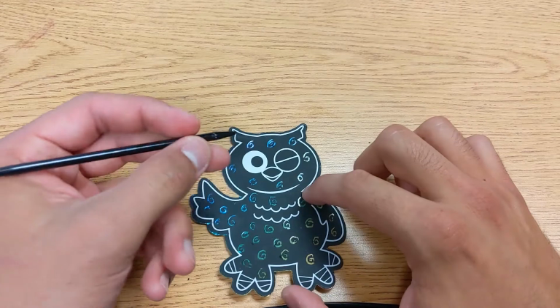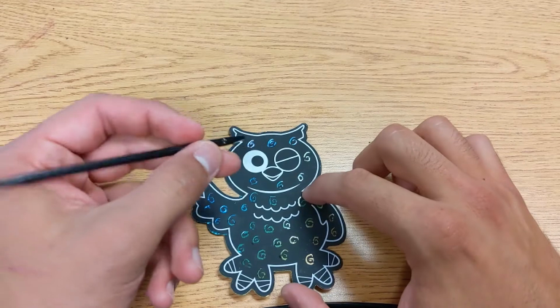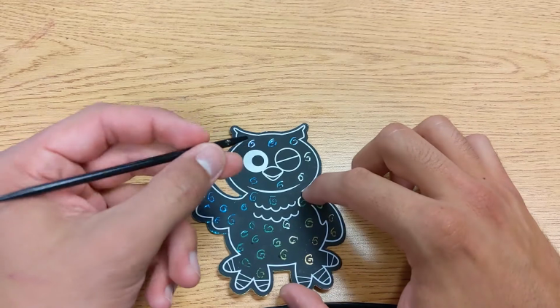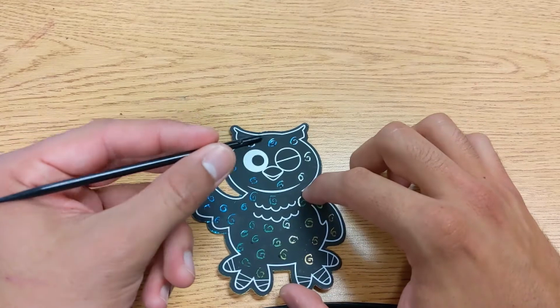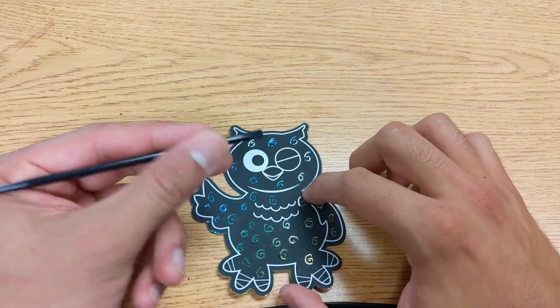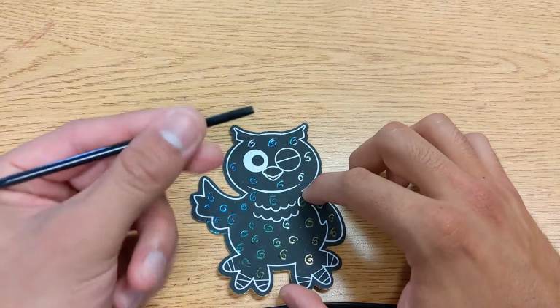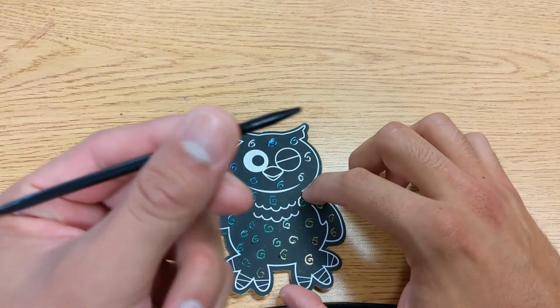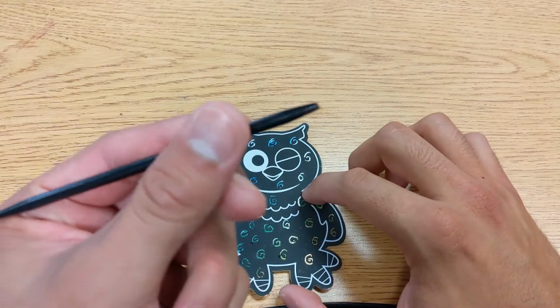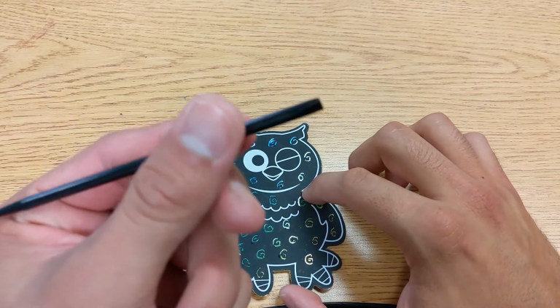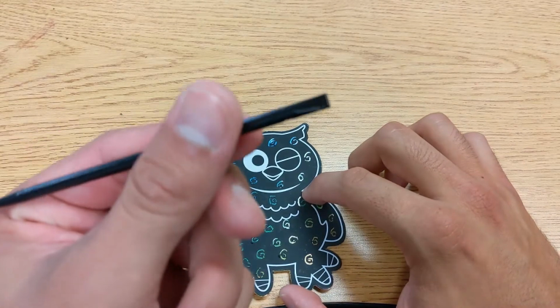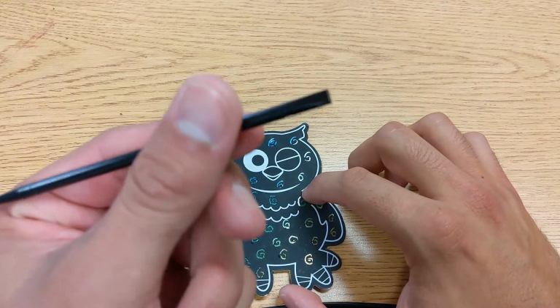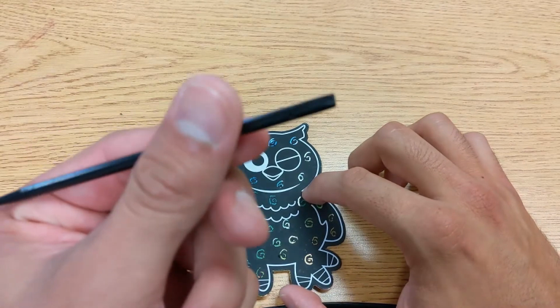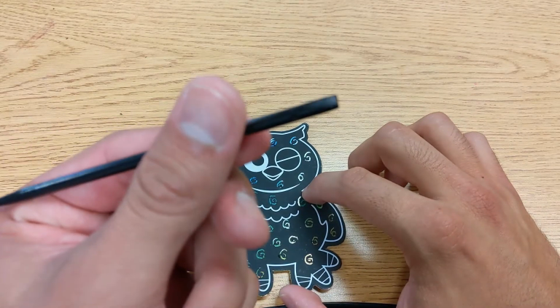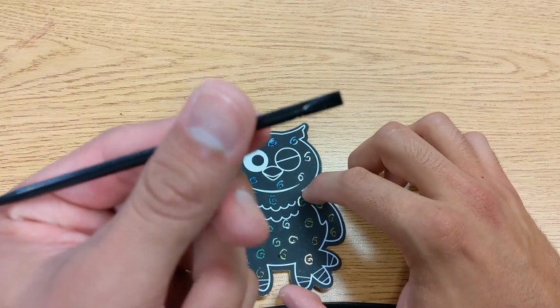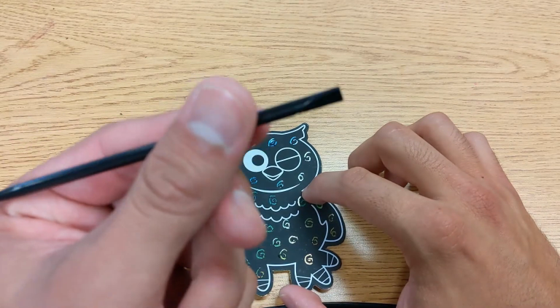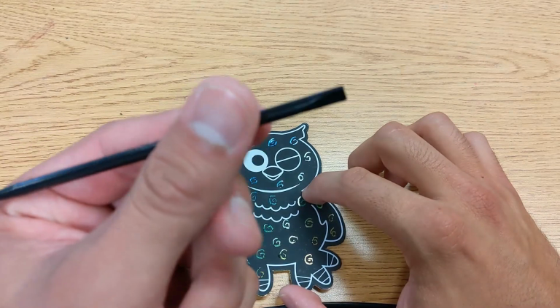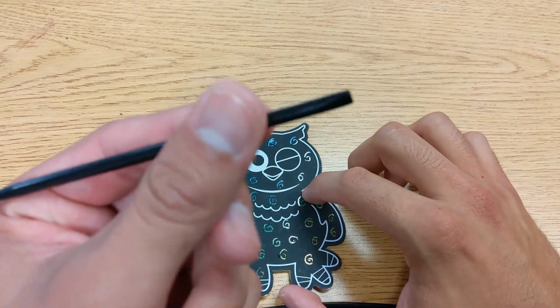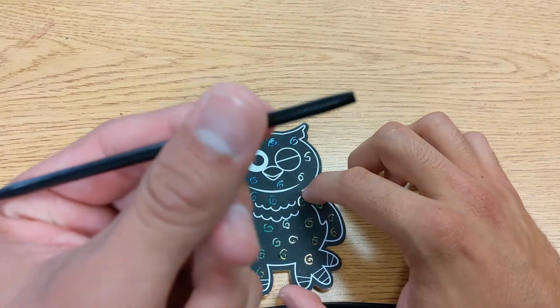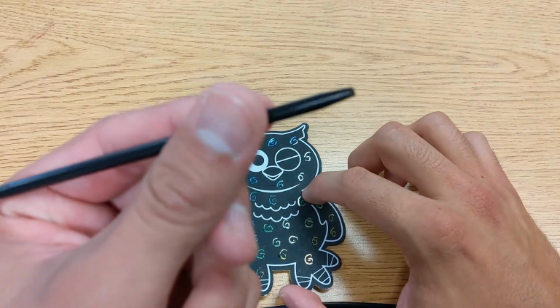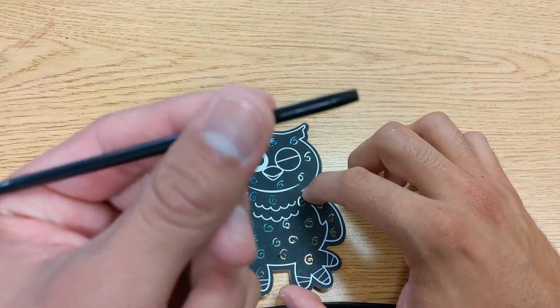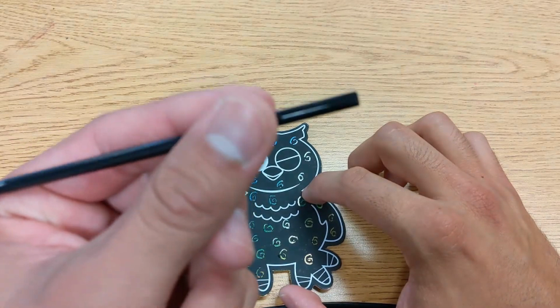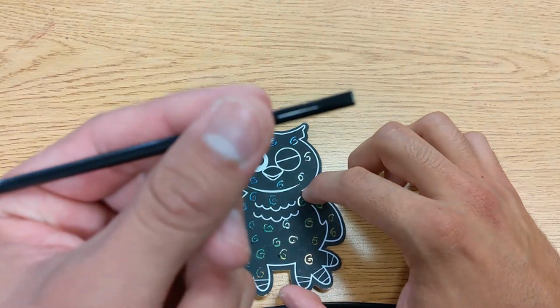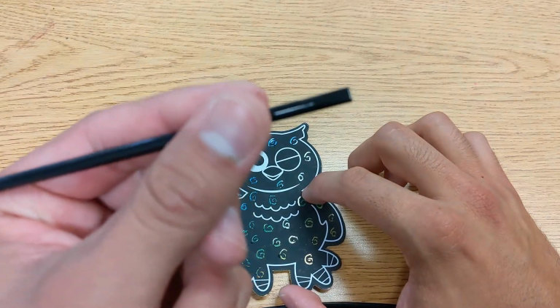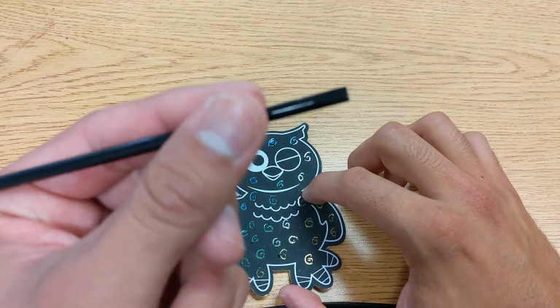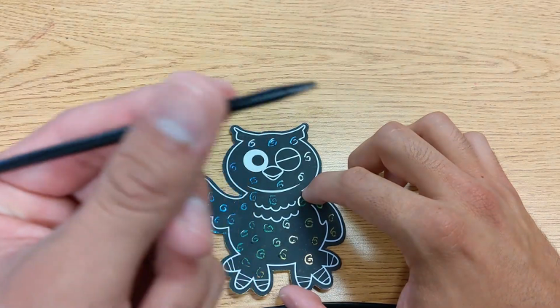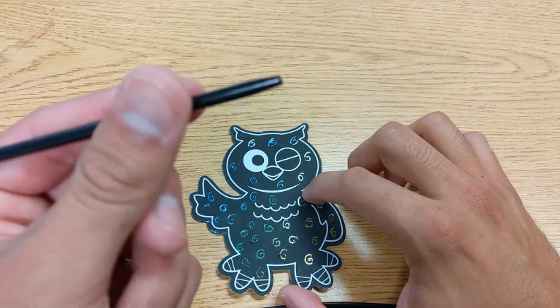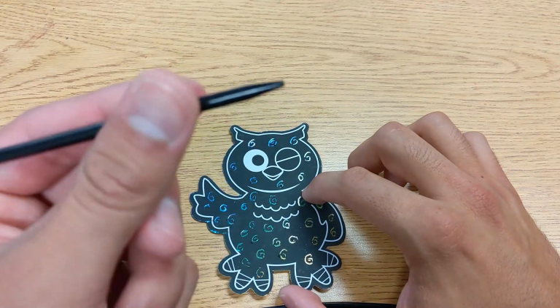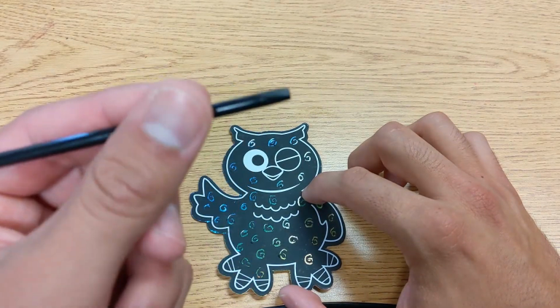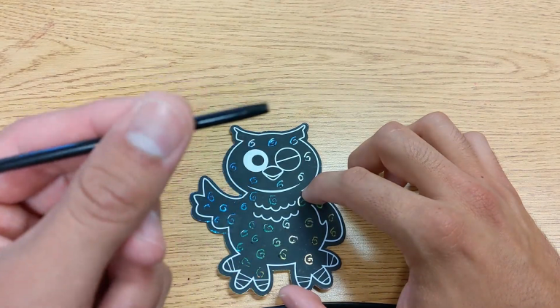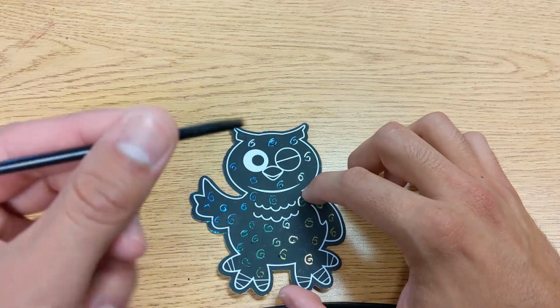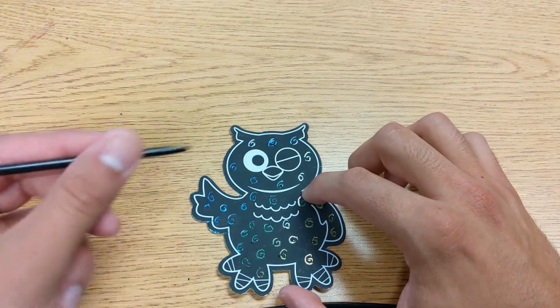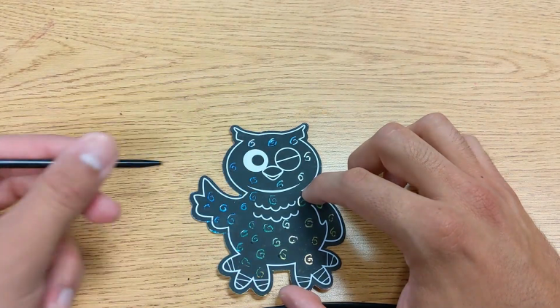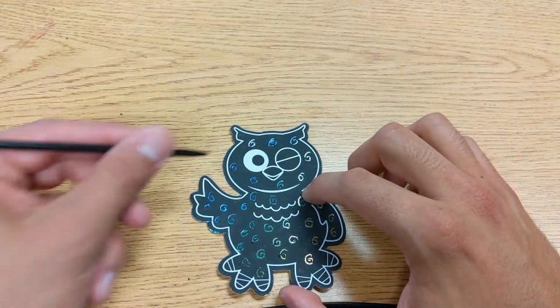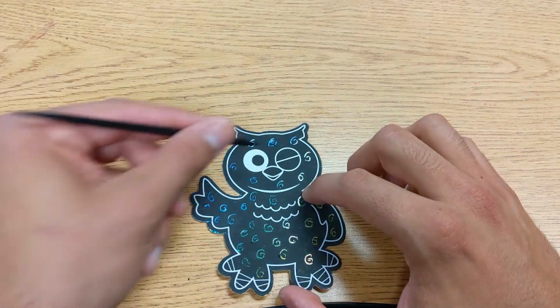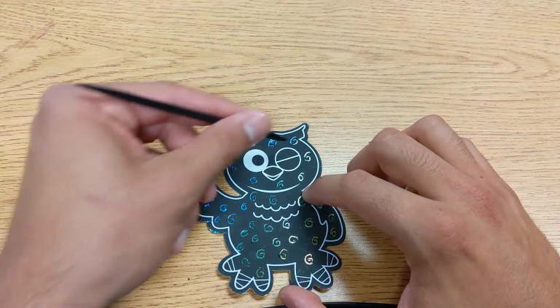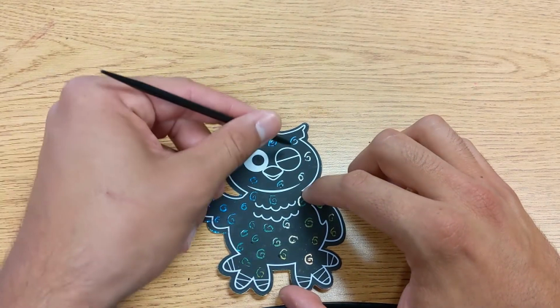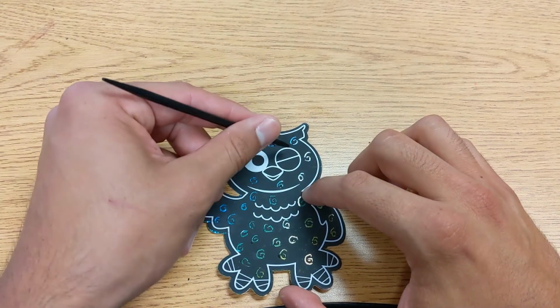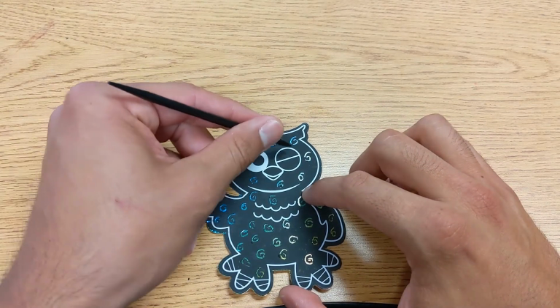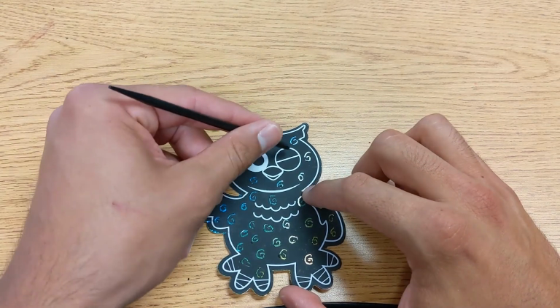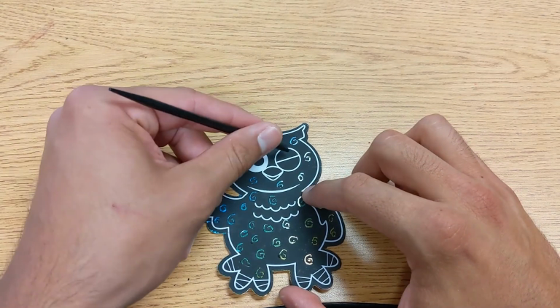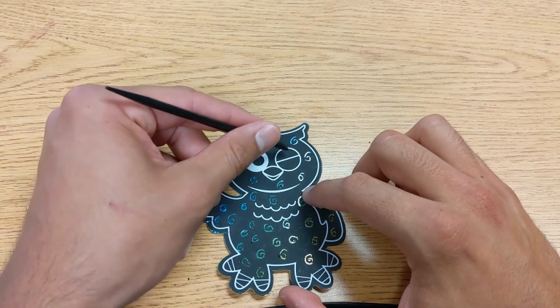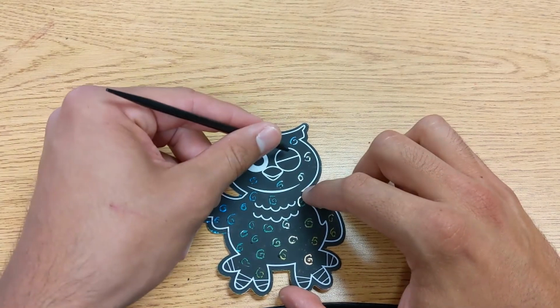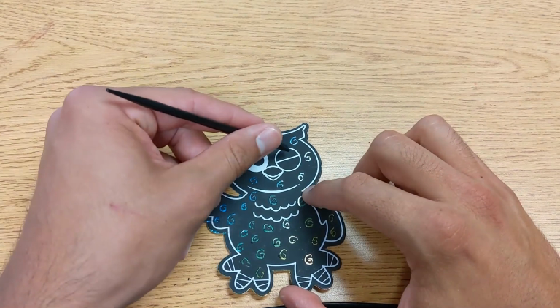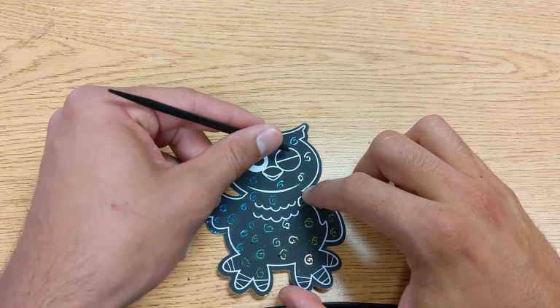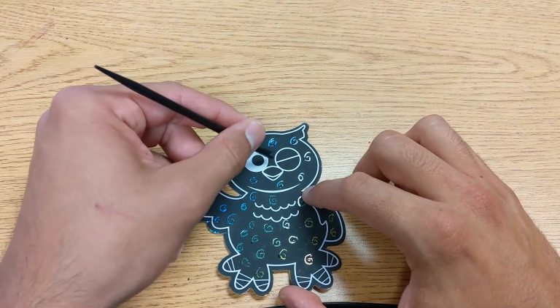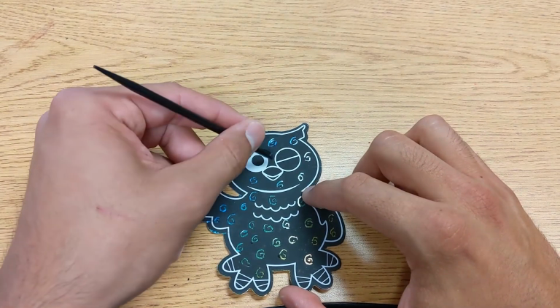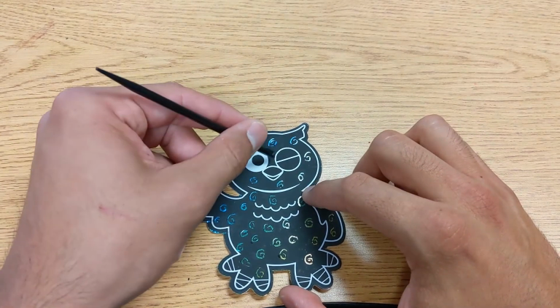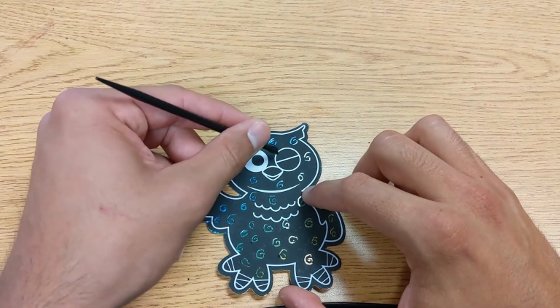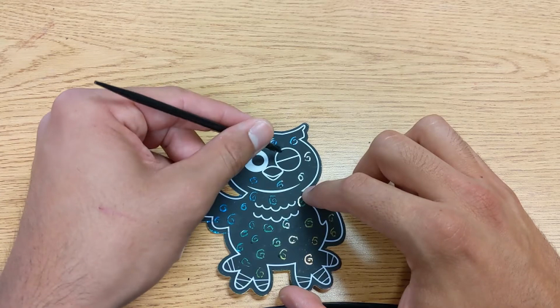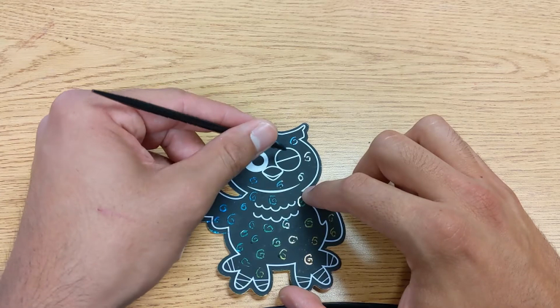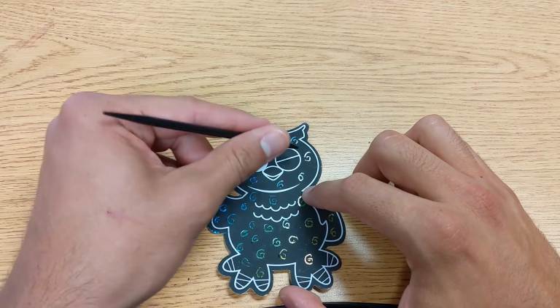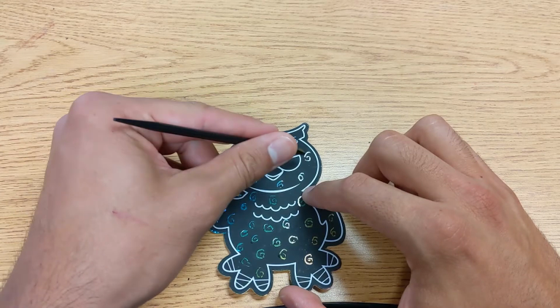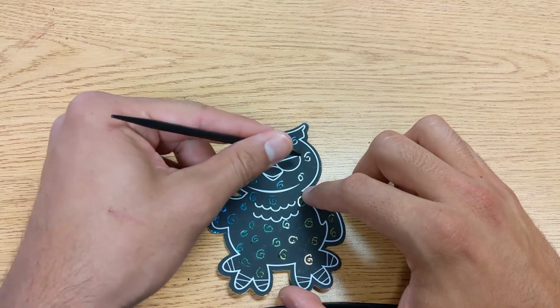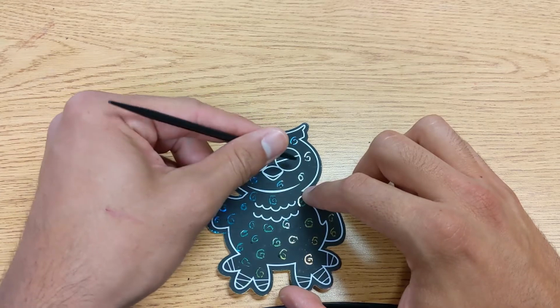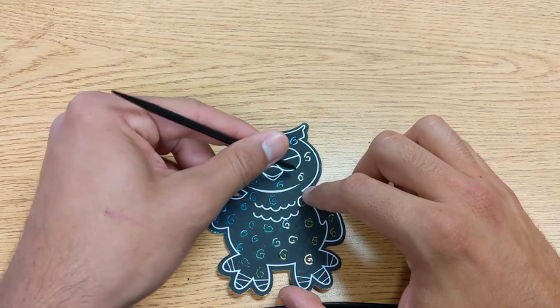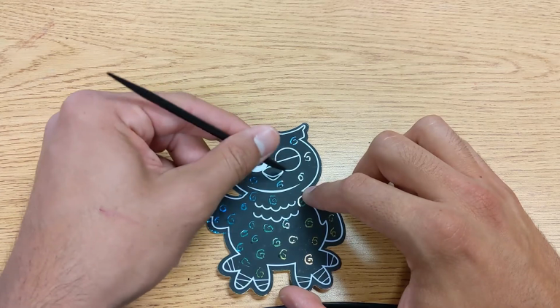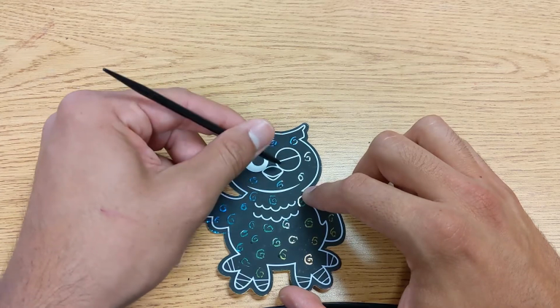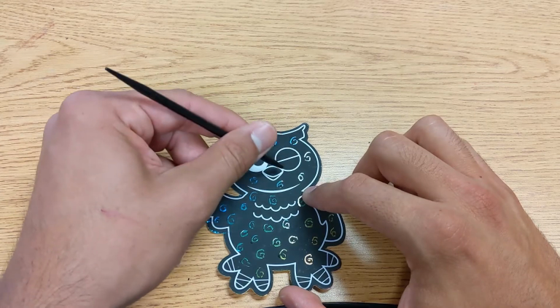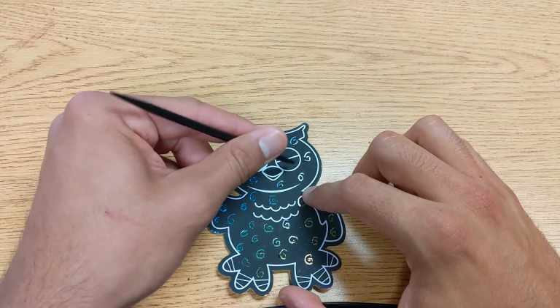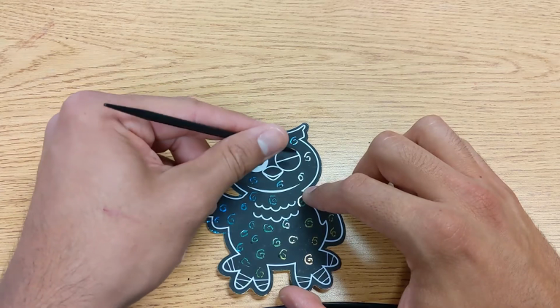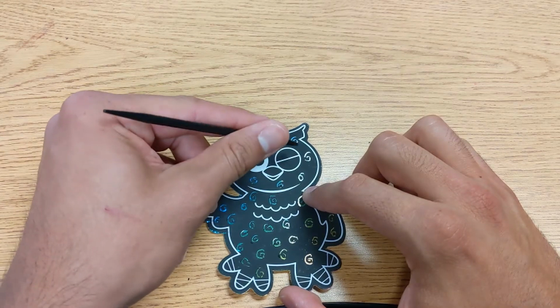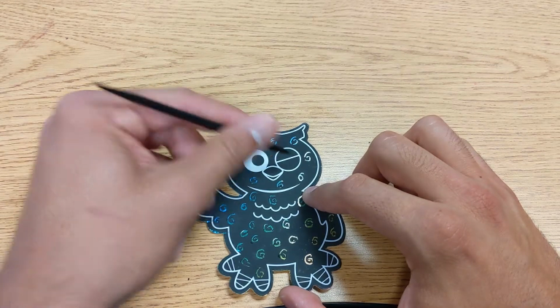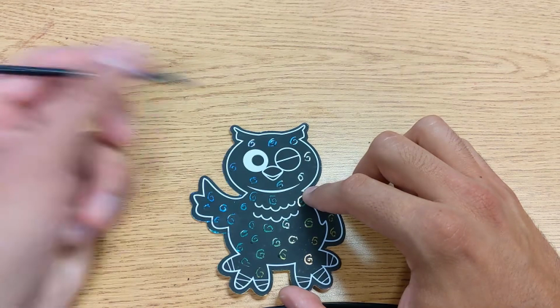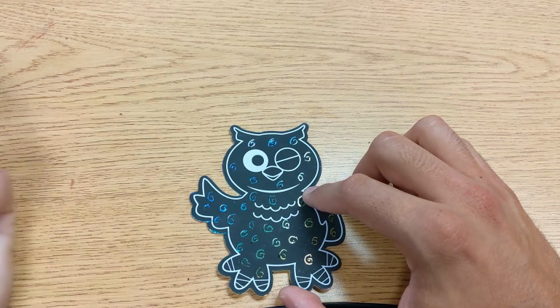Now I'm going to use the other side of the tool since I'm working with a bigger area. I think I'm going to do all the top section and then kind of make the eyeball.